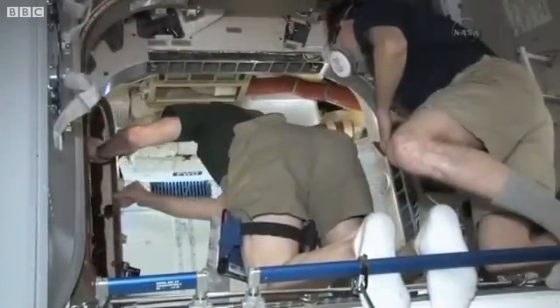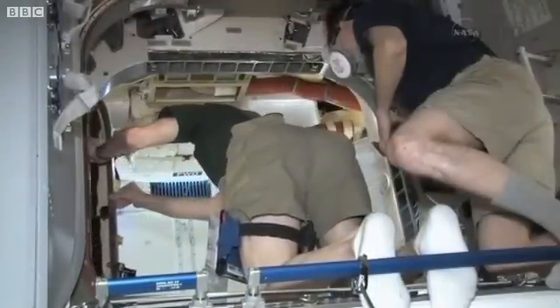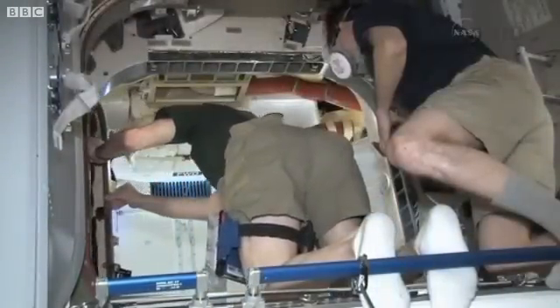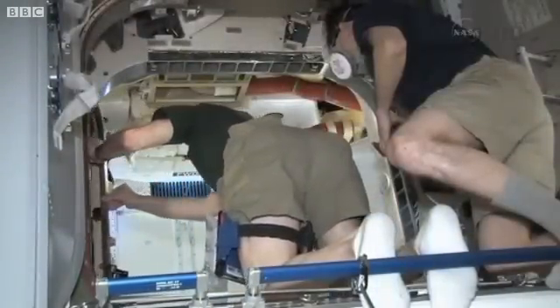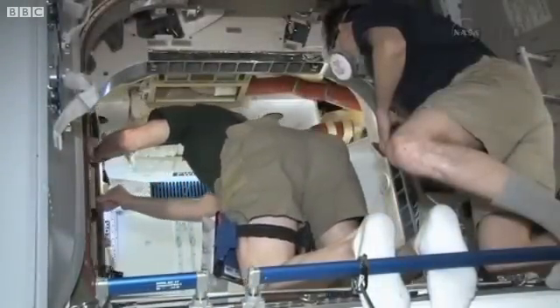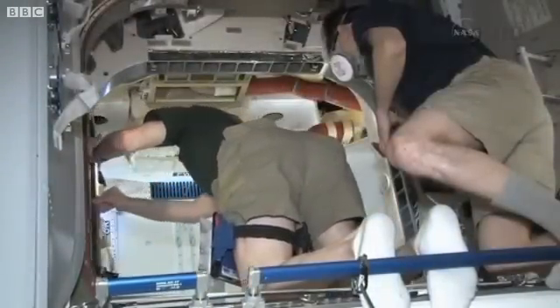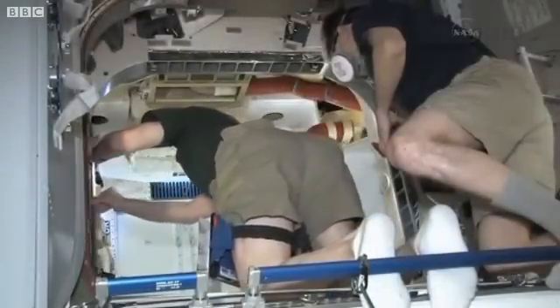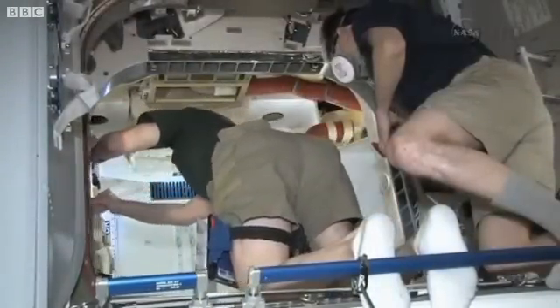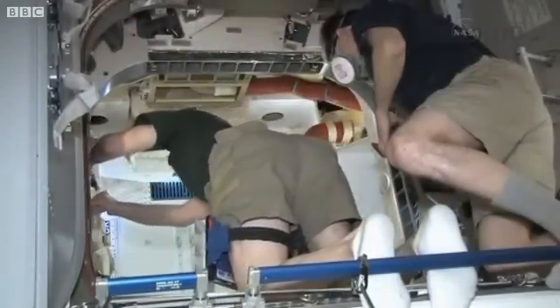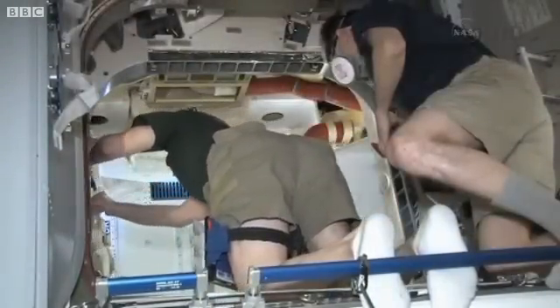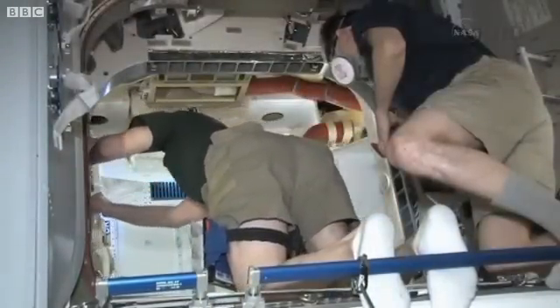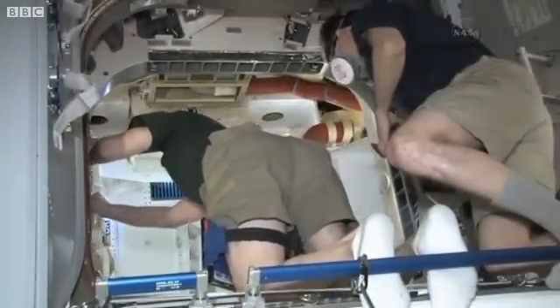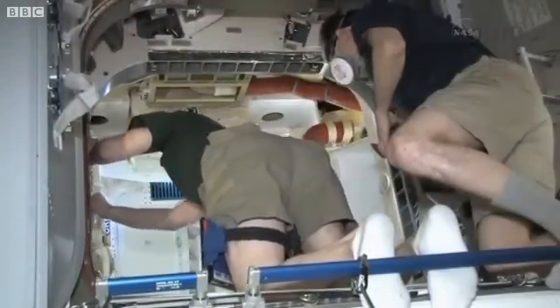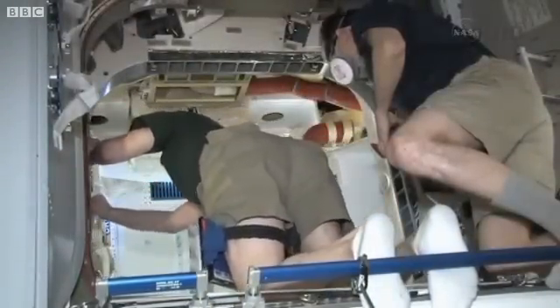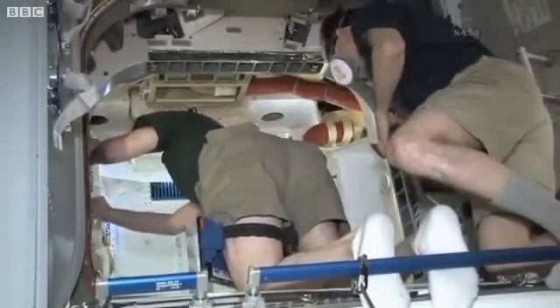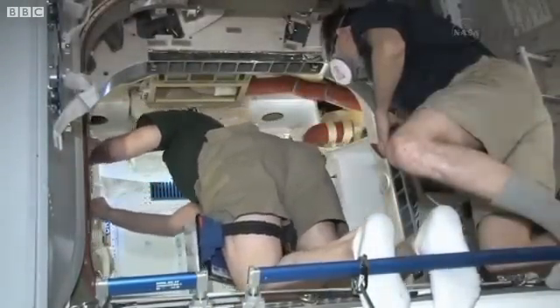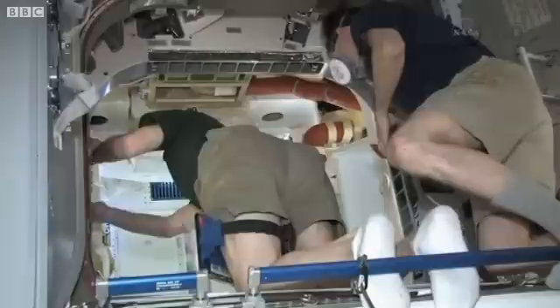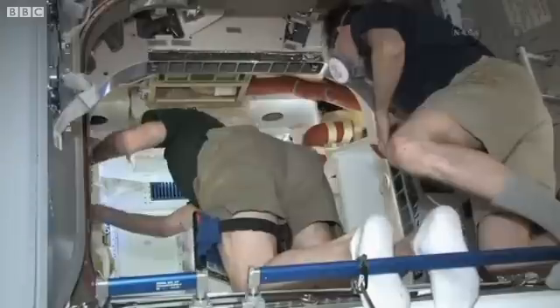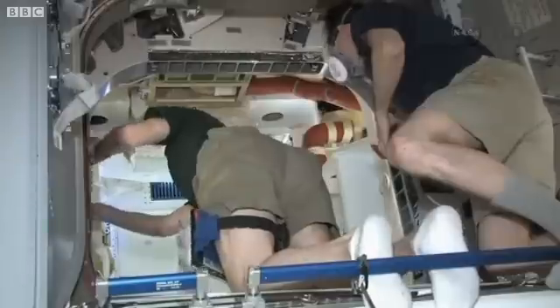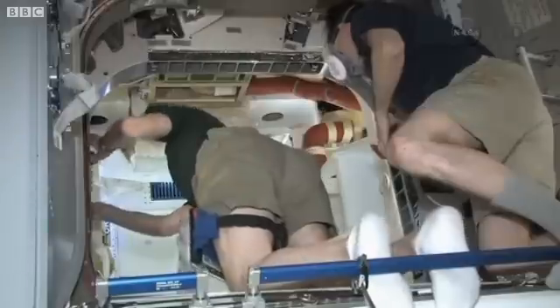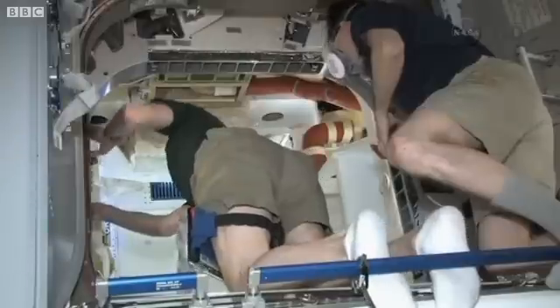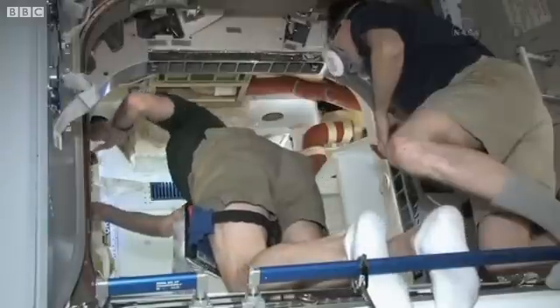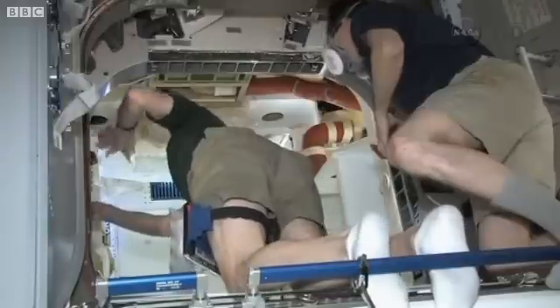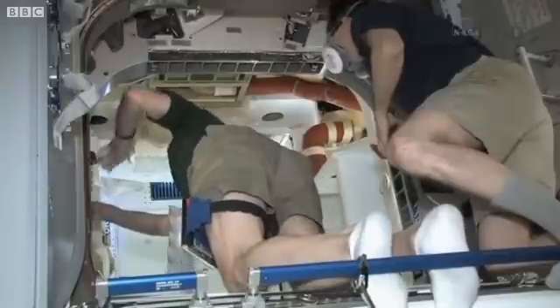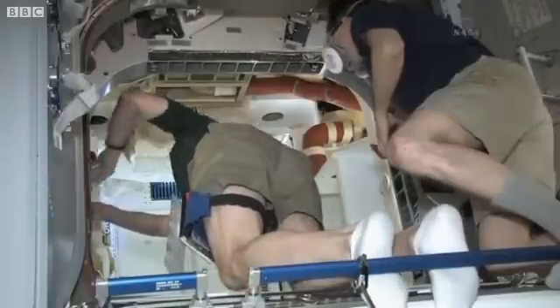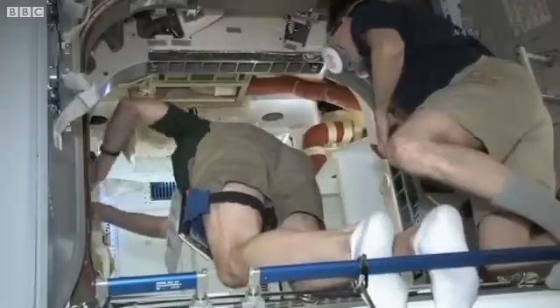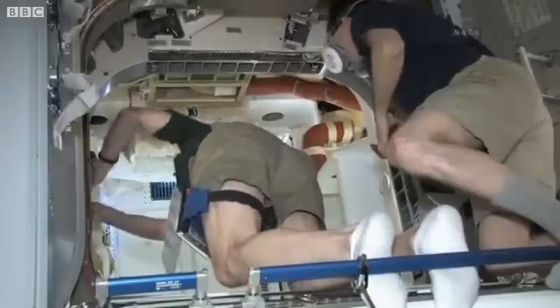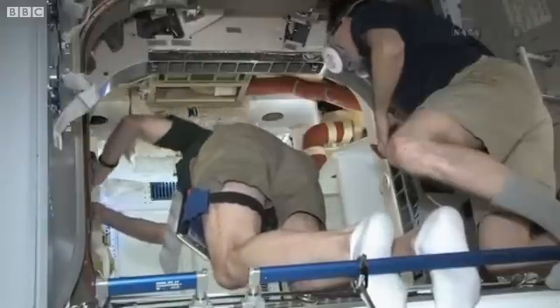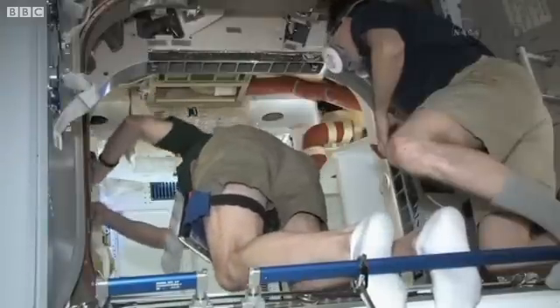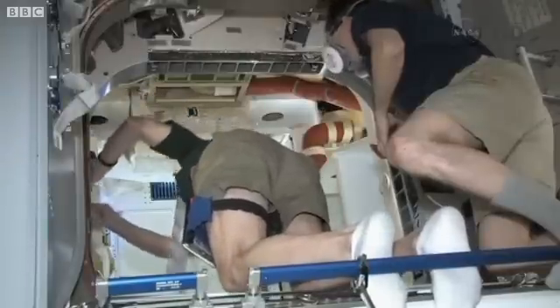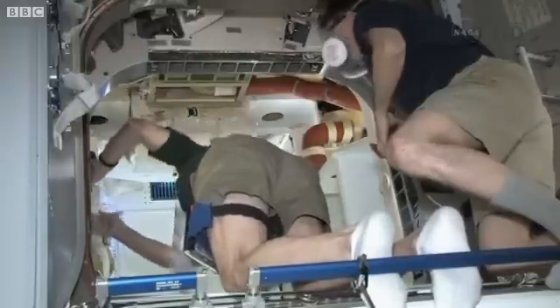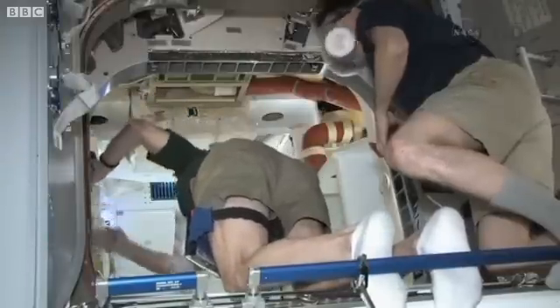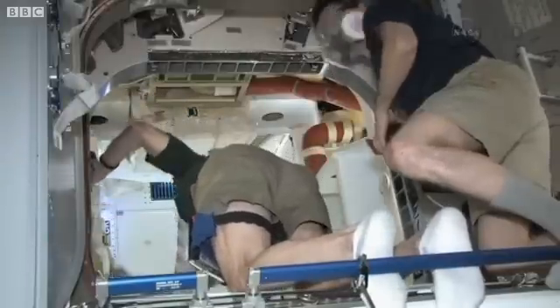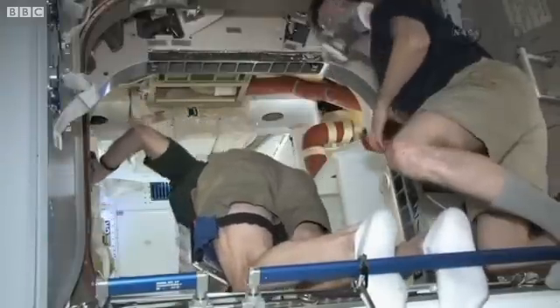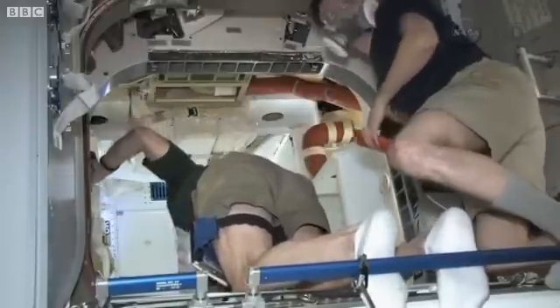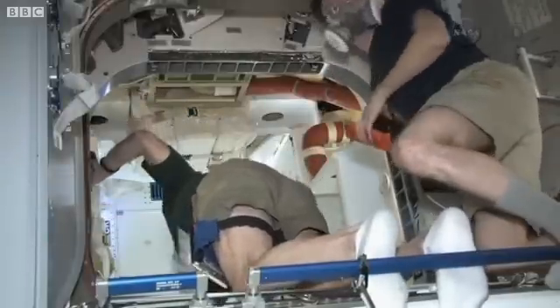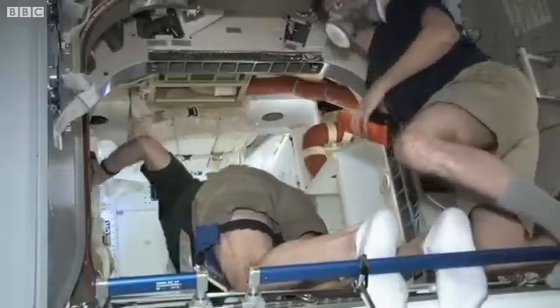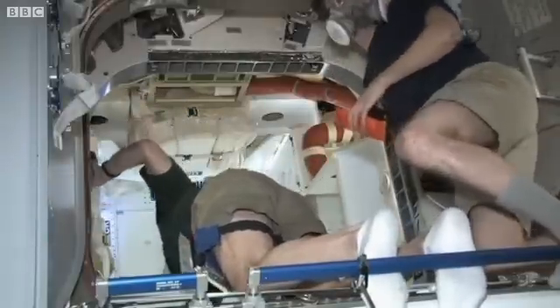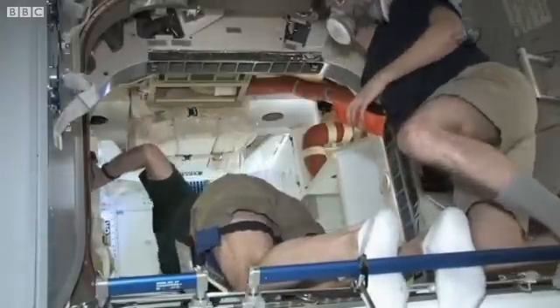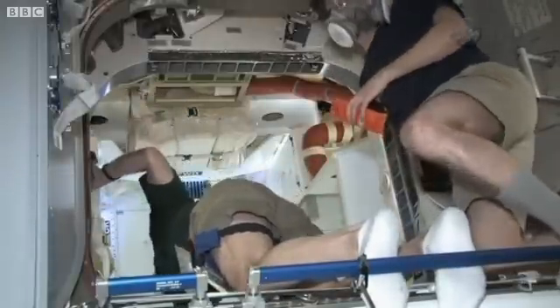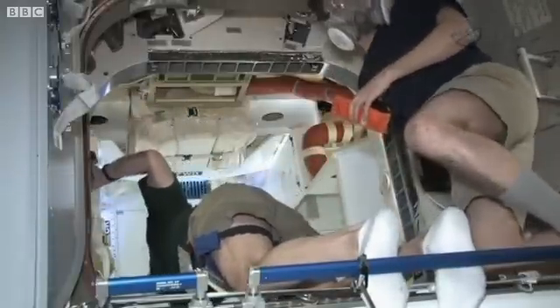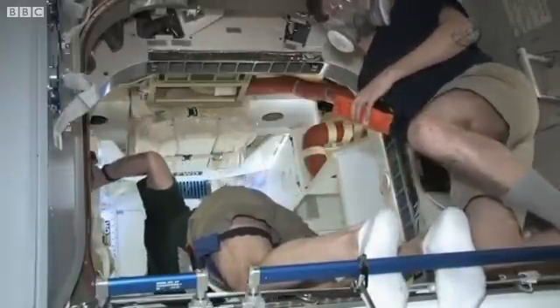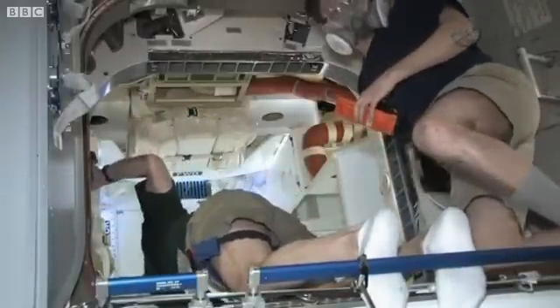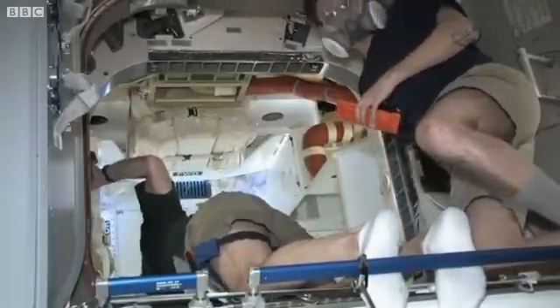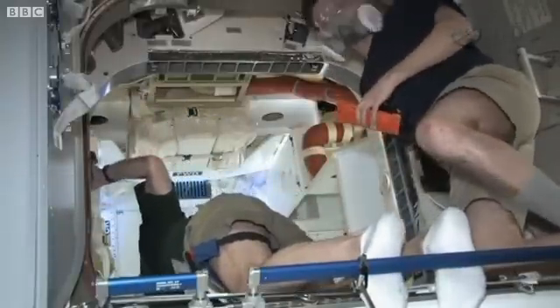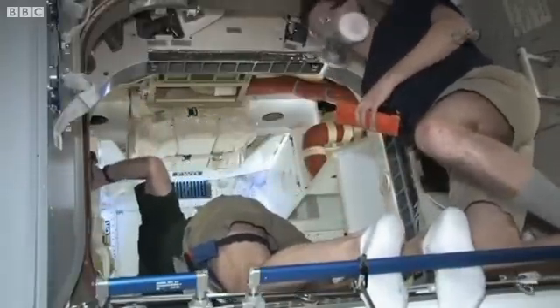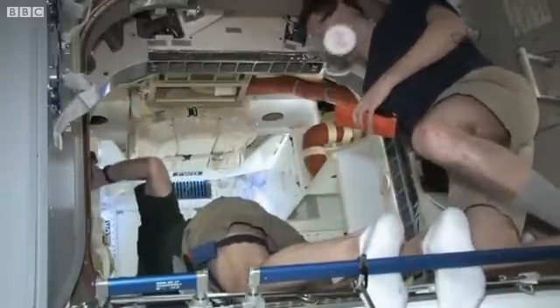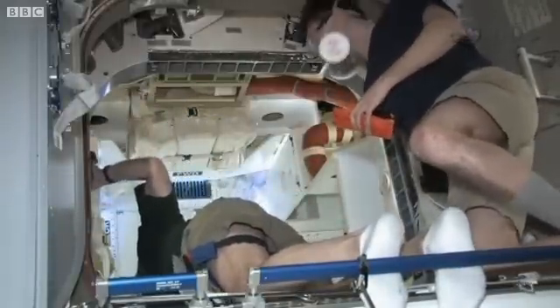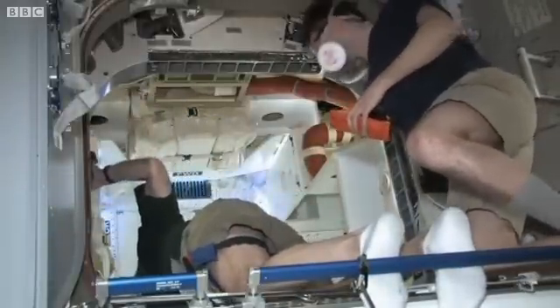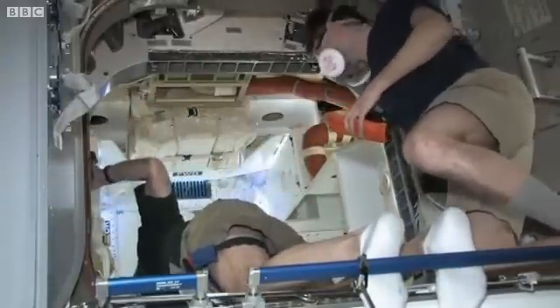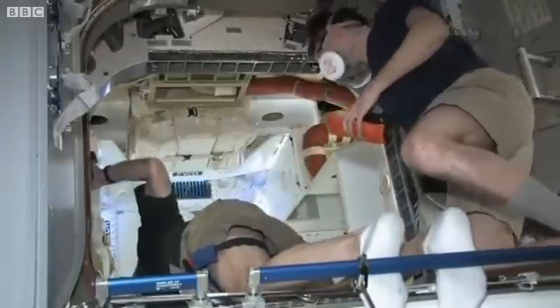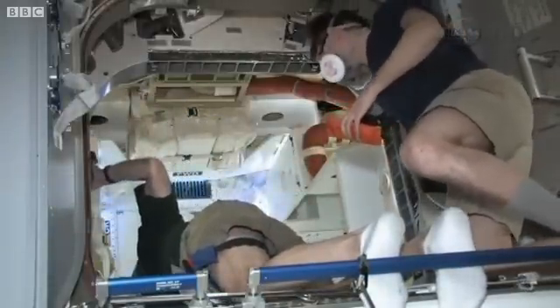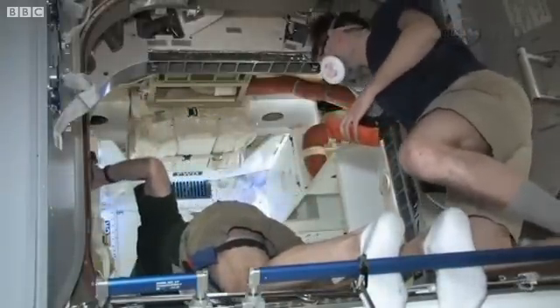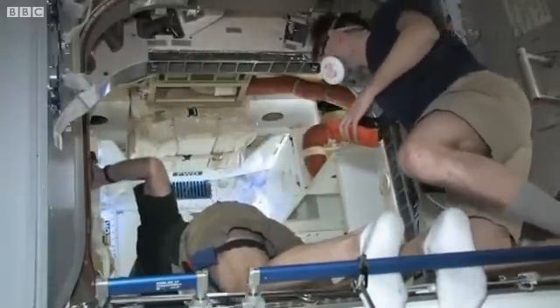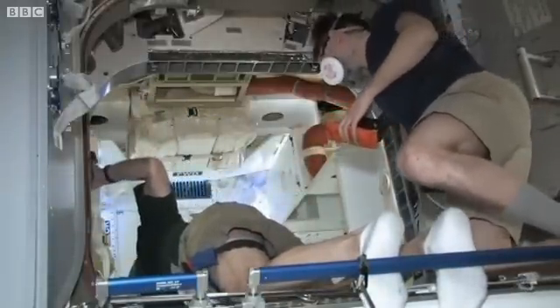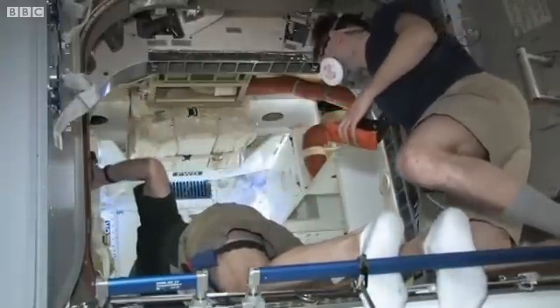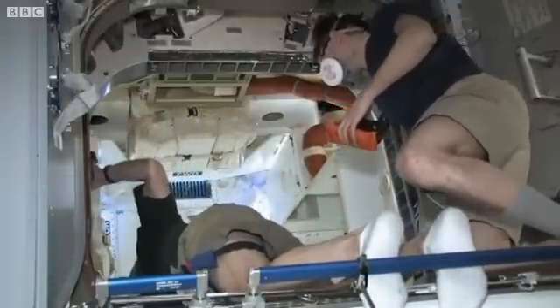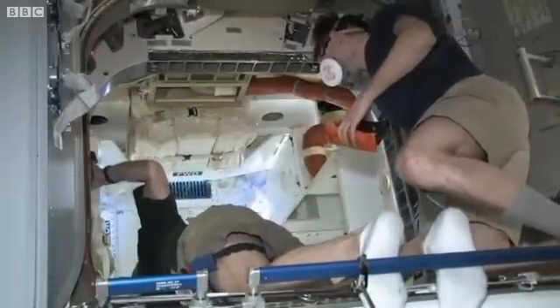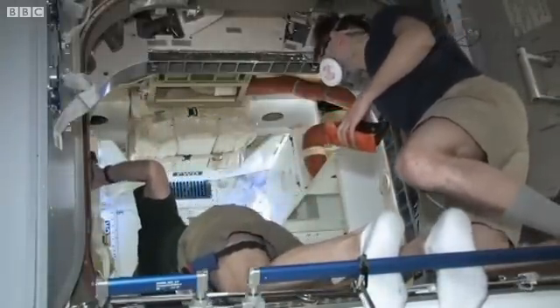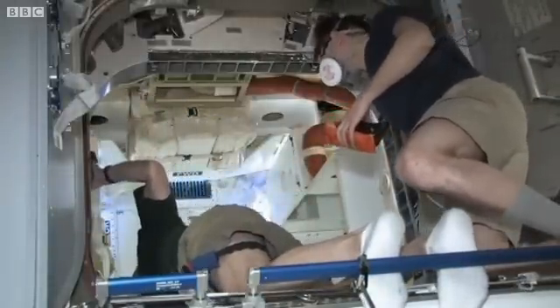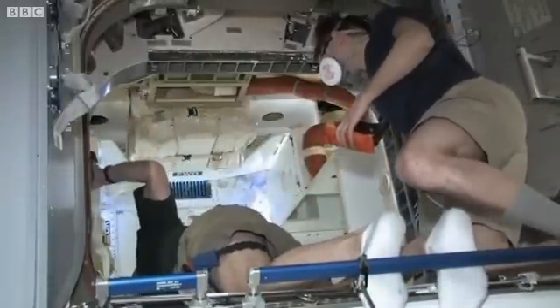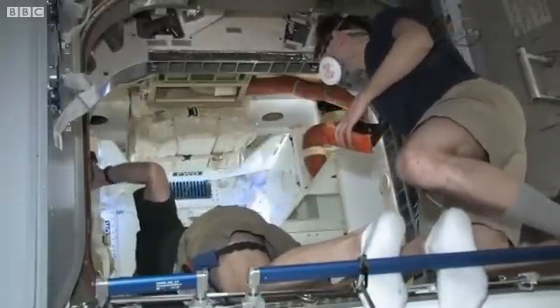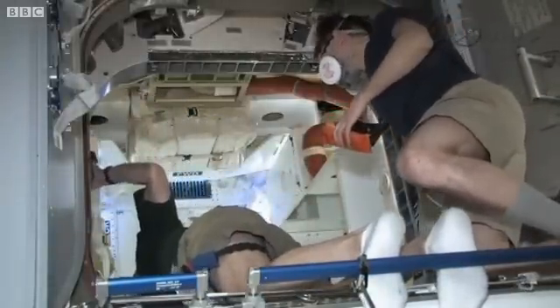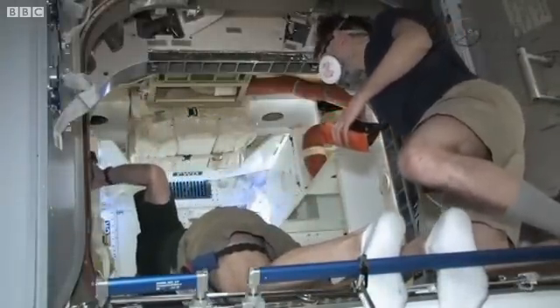This is Mission Control Houston. Official hatch opening time for the SpaceX Dragon spacecraft: 4:53 a.m. Central Time.